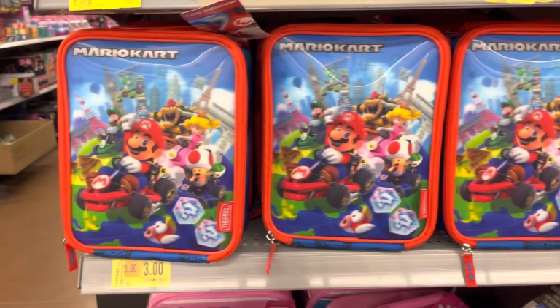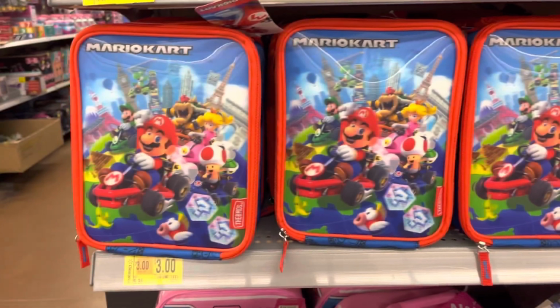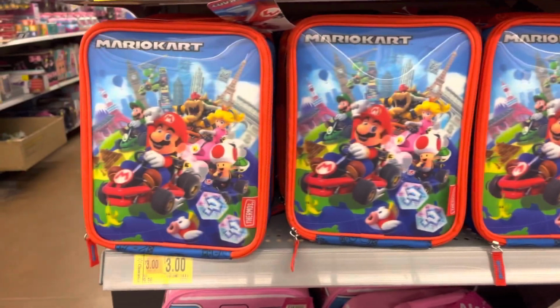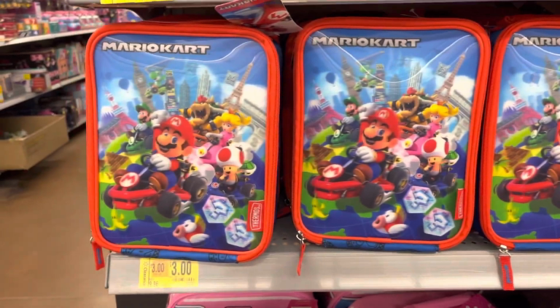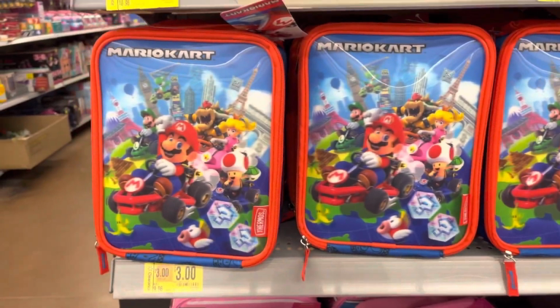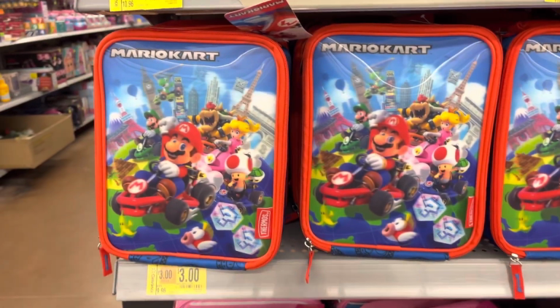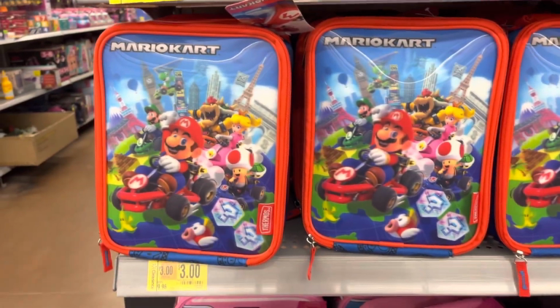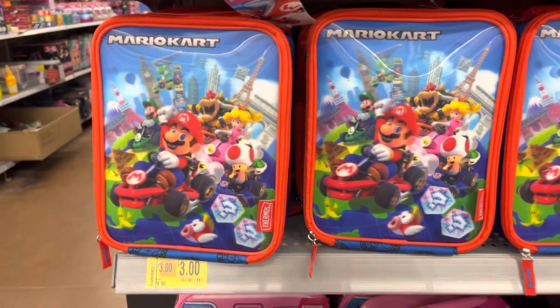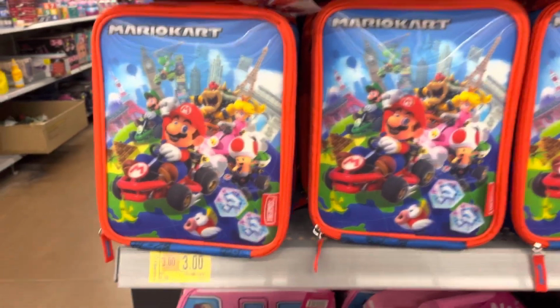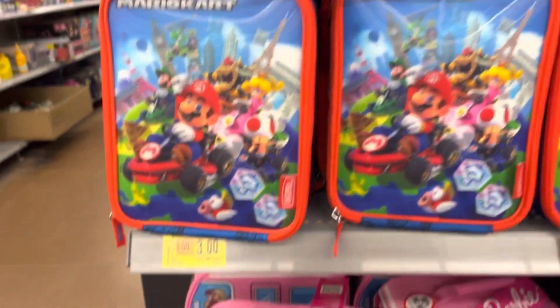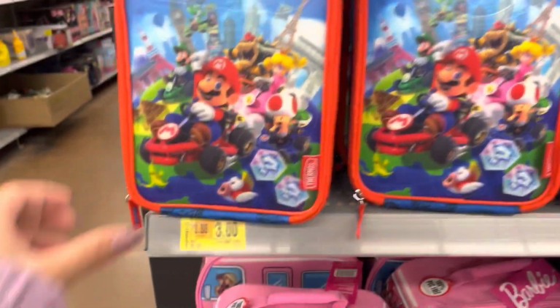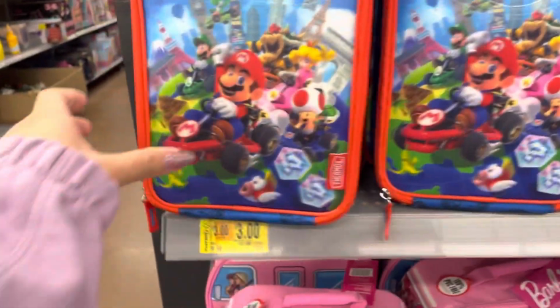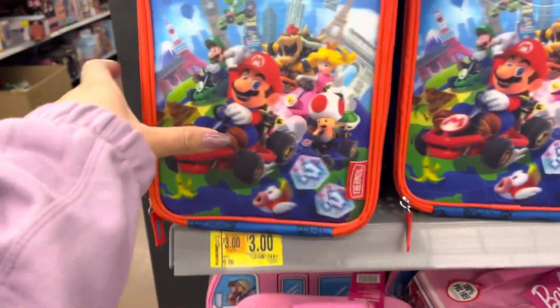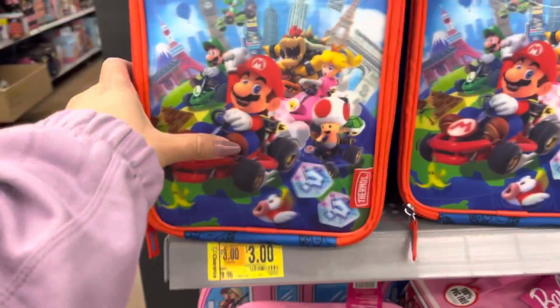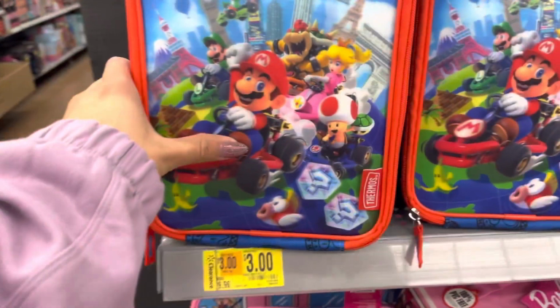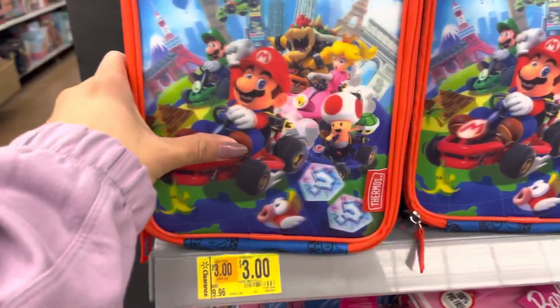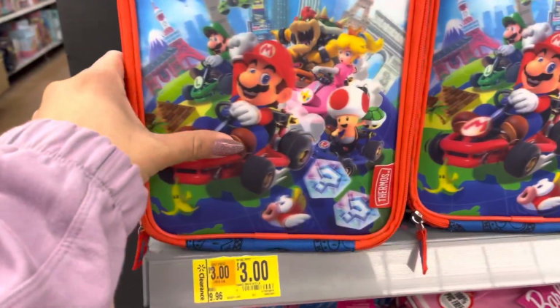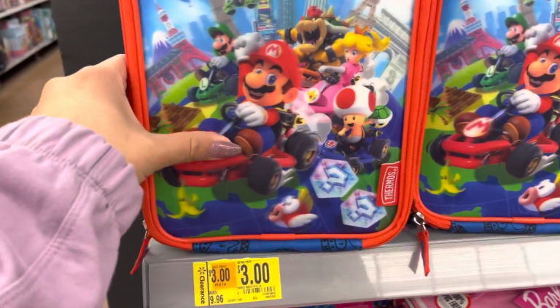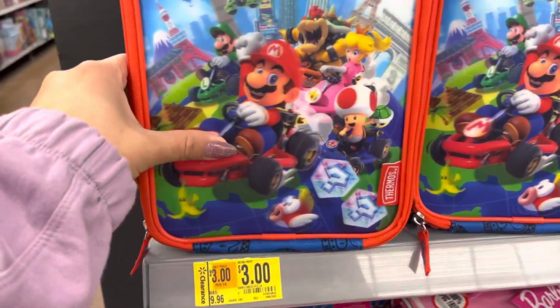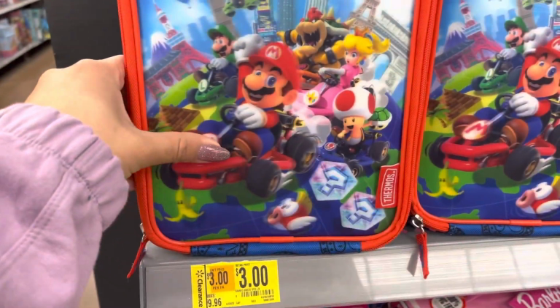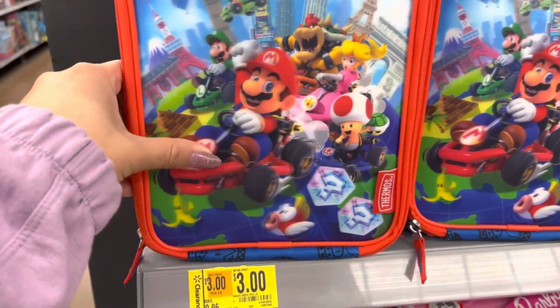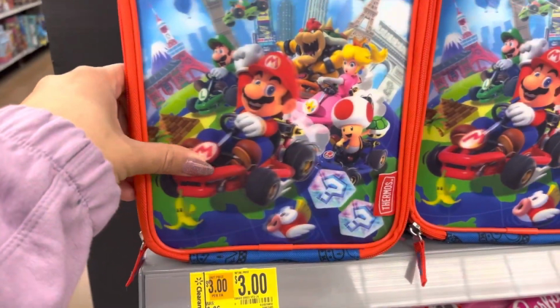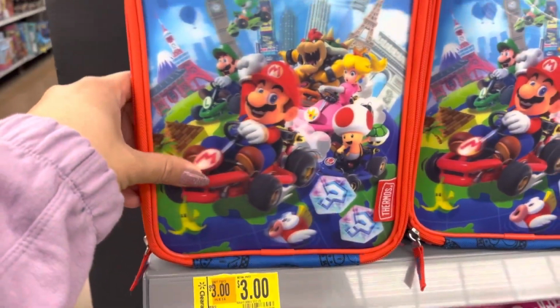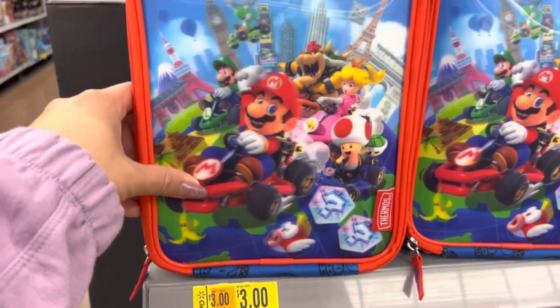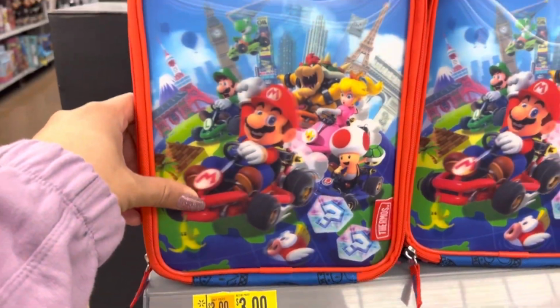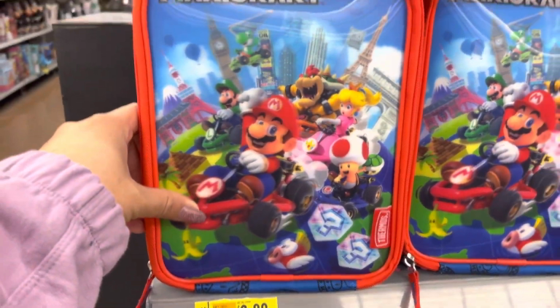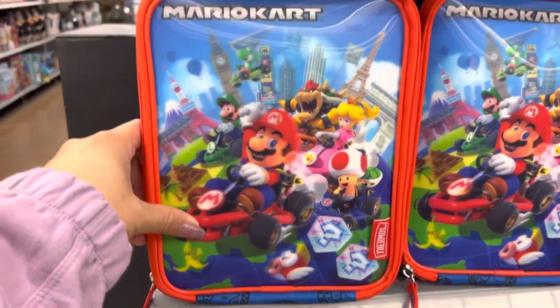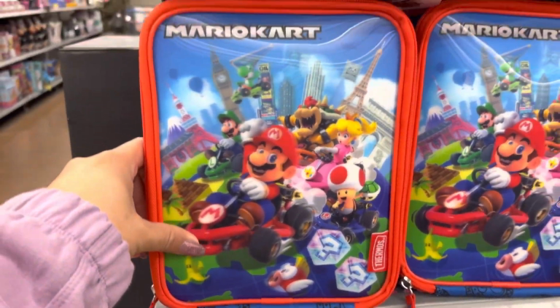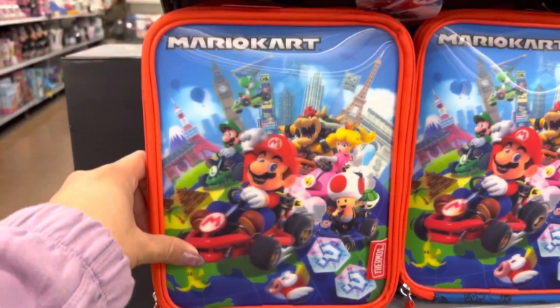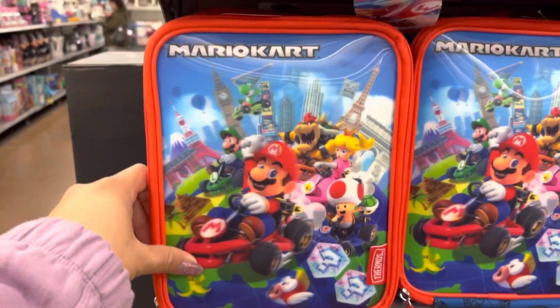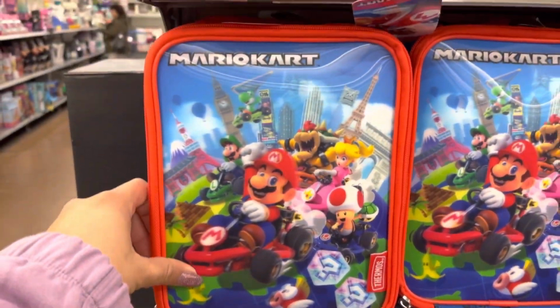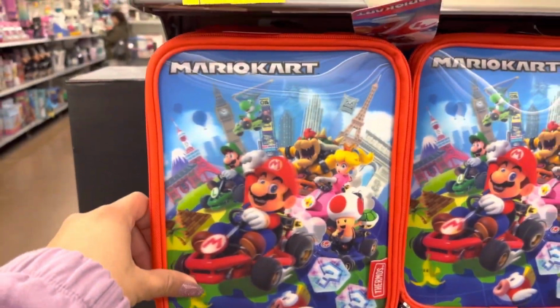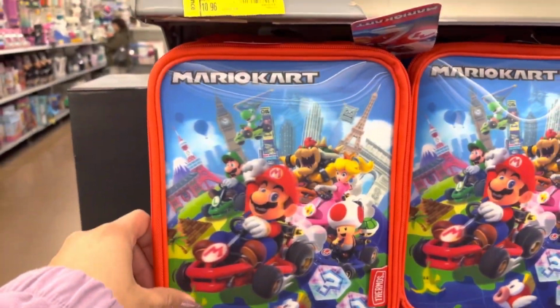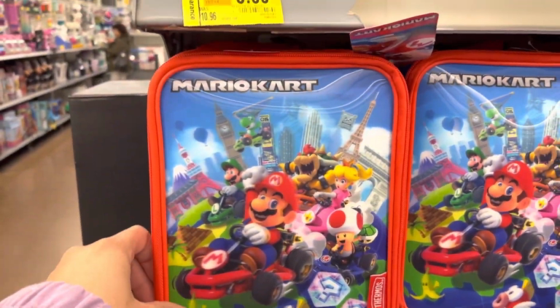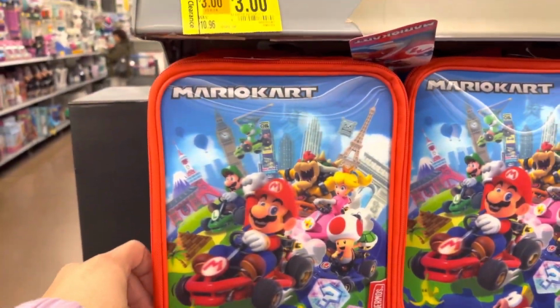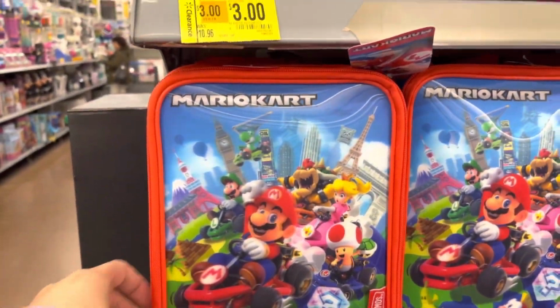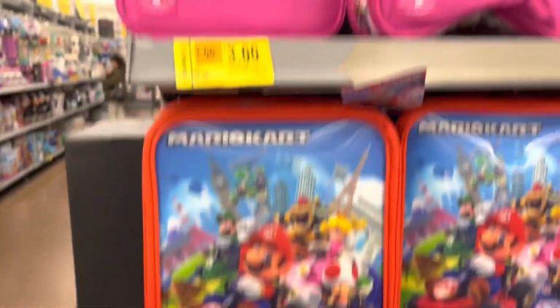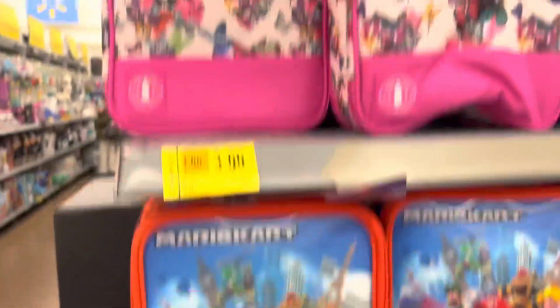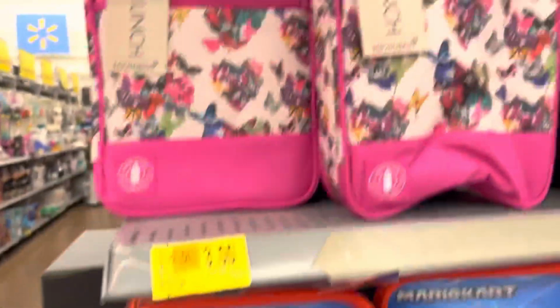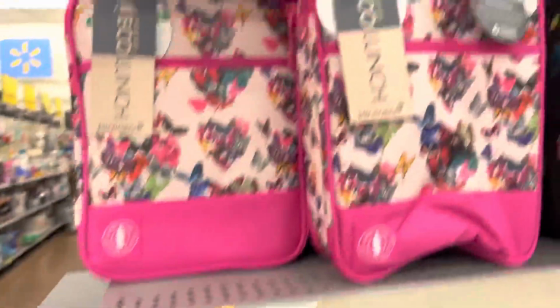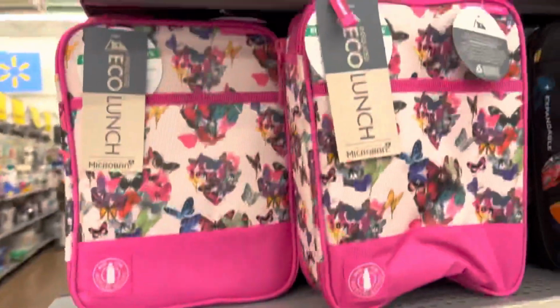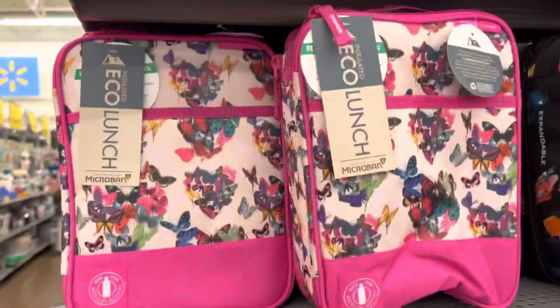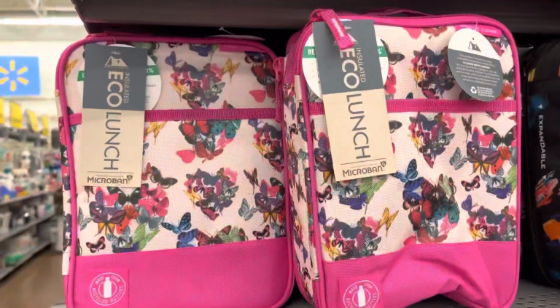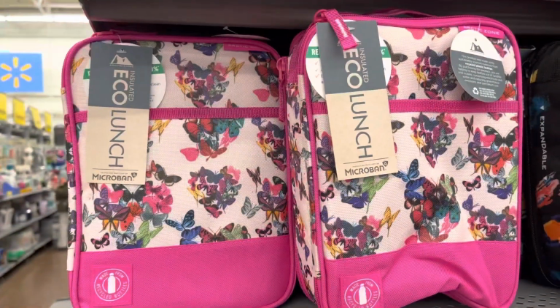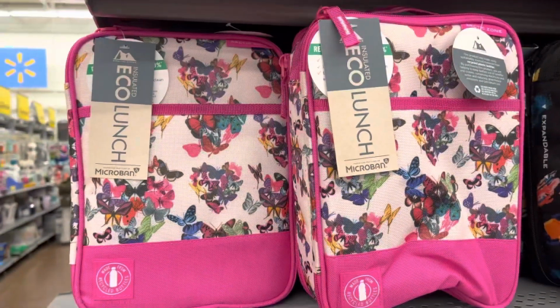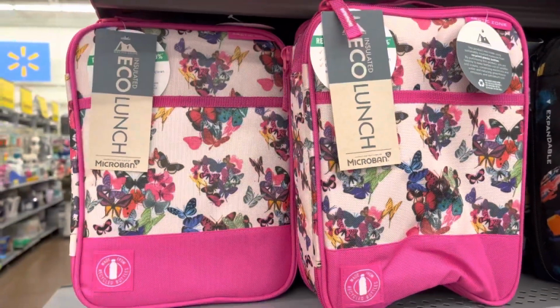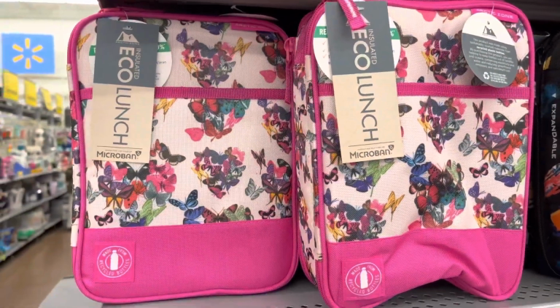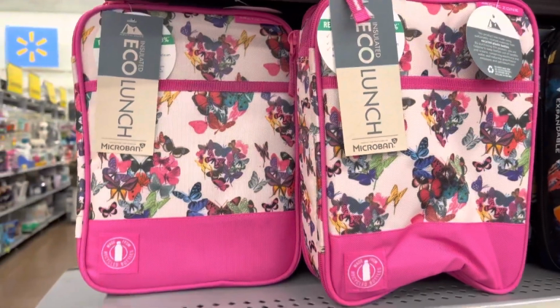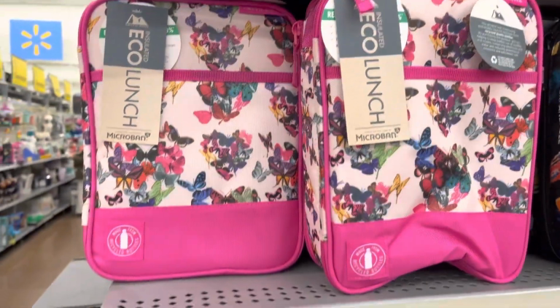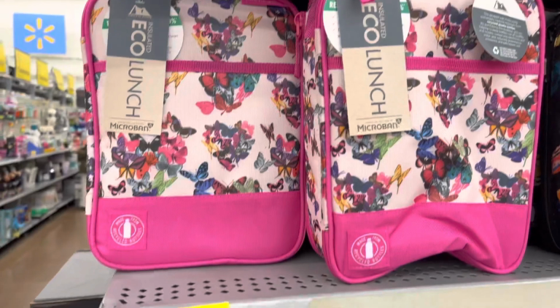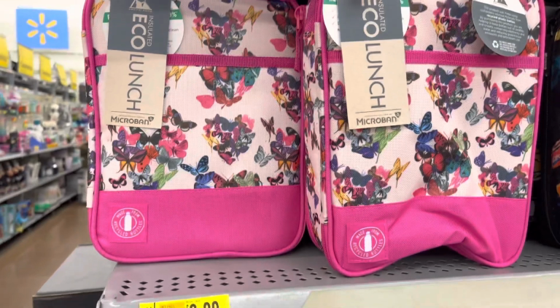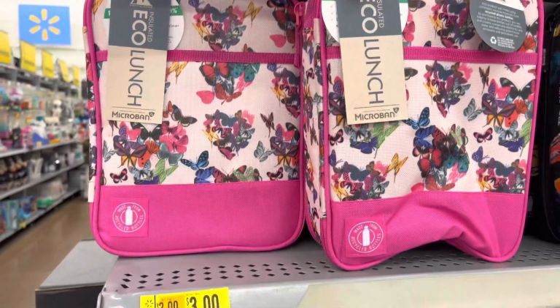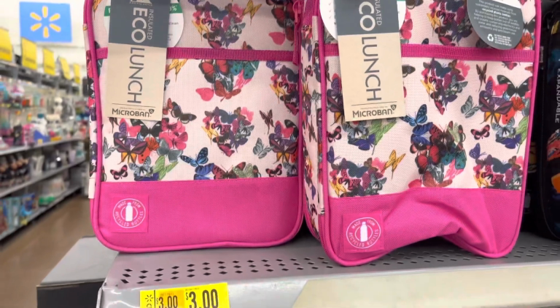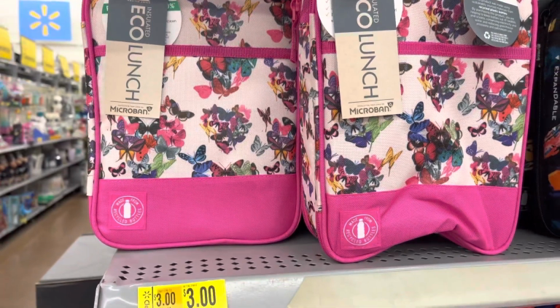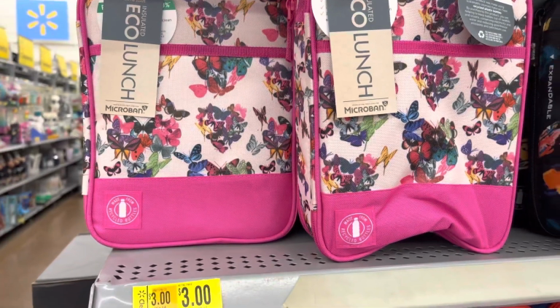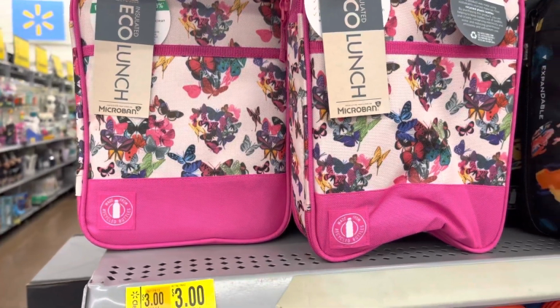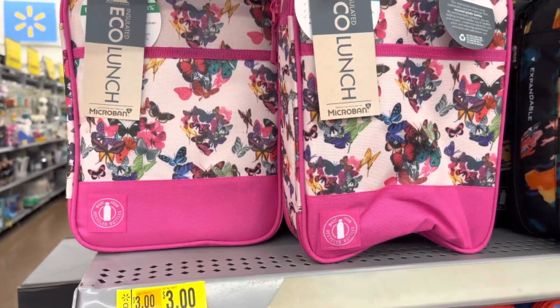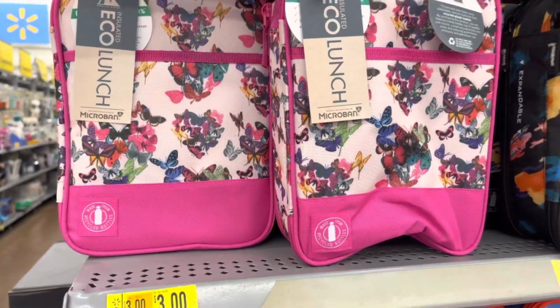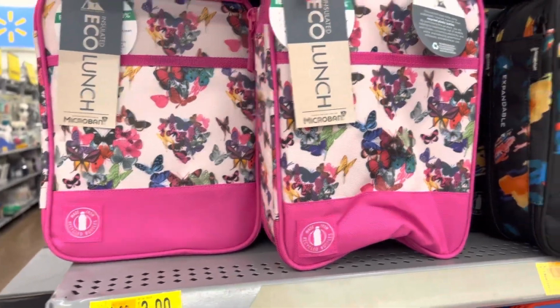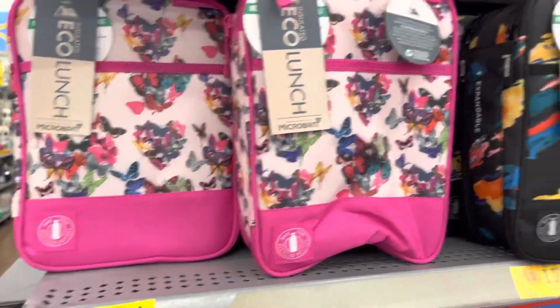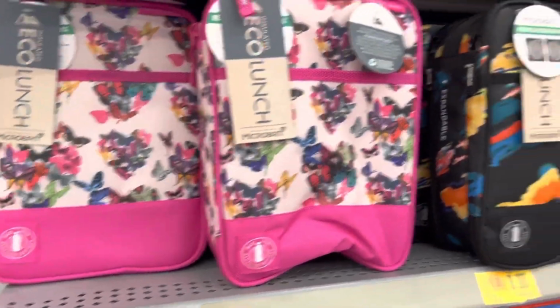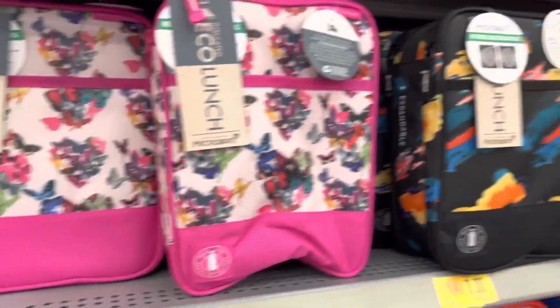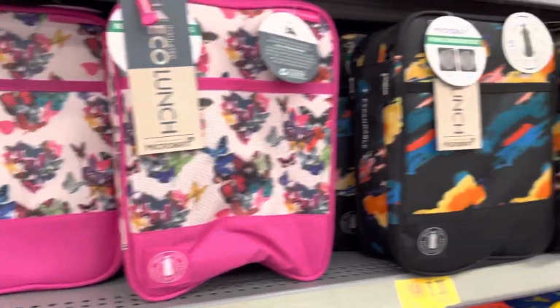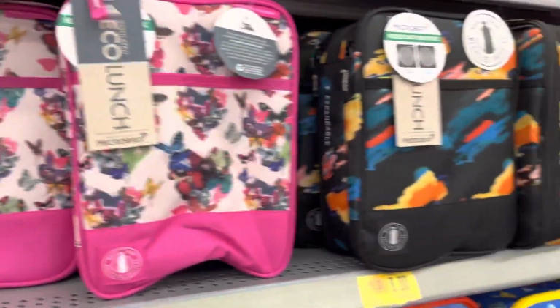Hi everyone, so this video is going to be super short. I just wanted to show you guys what I found right here for $3.